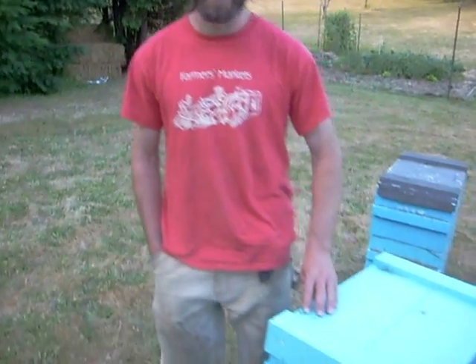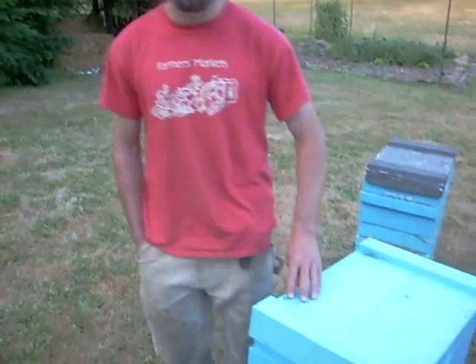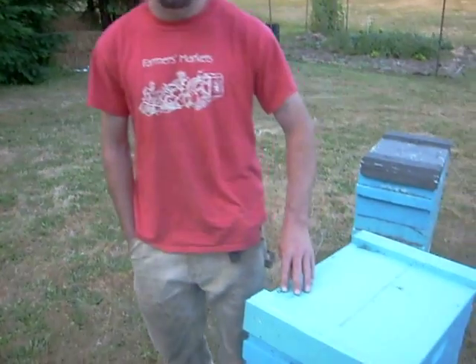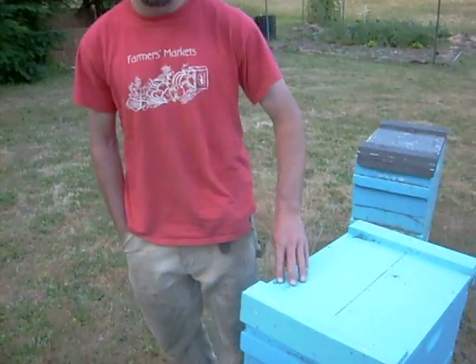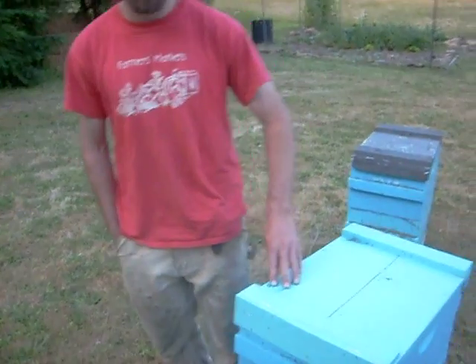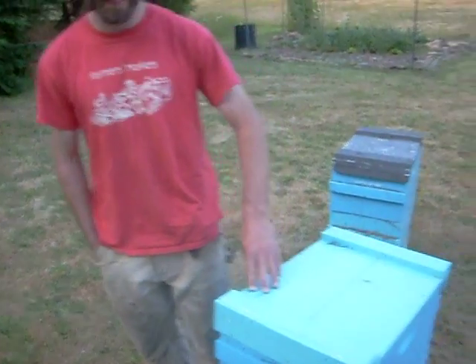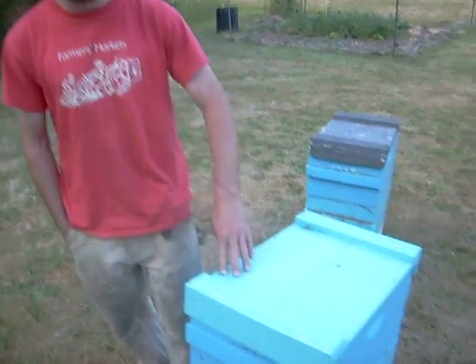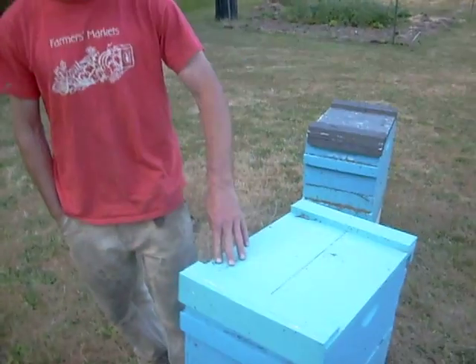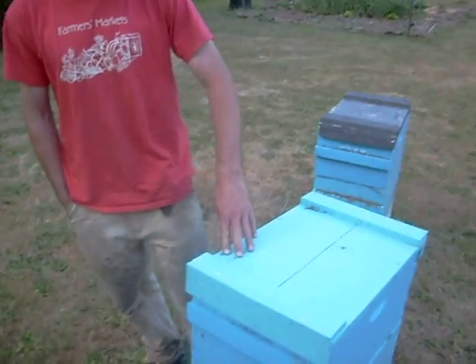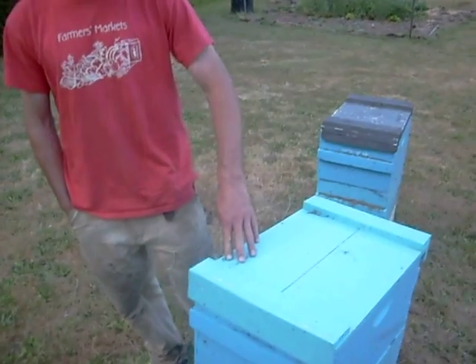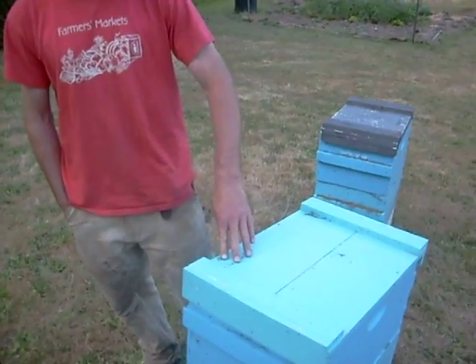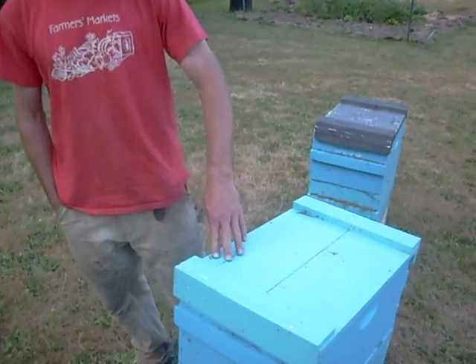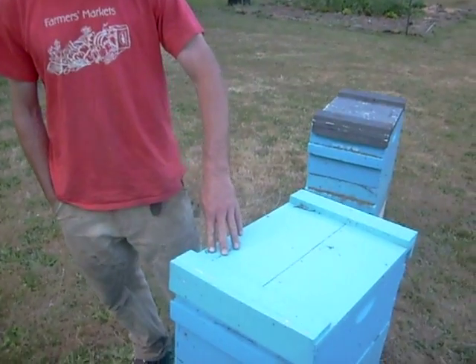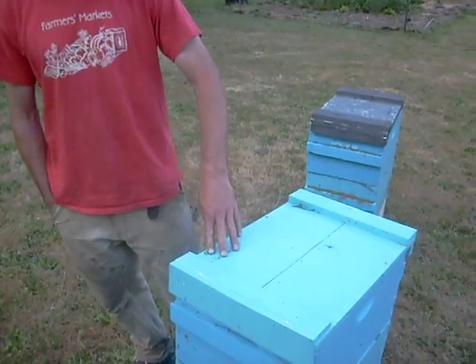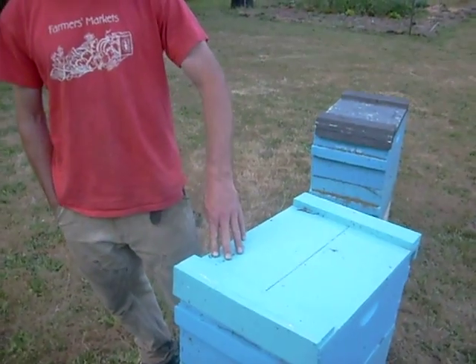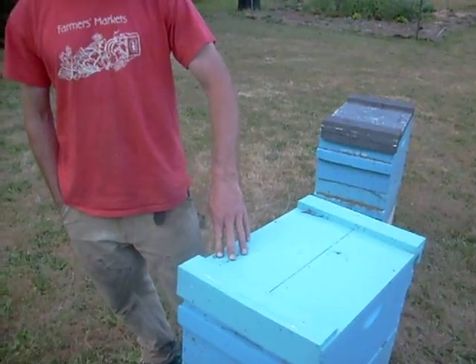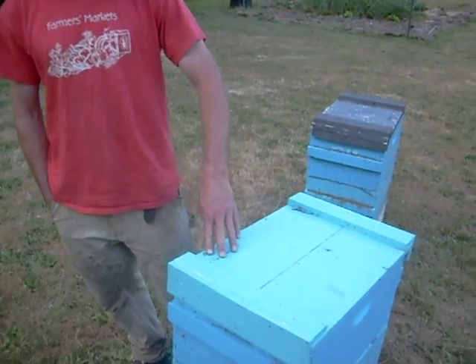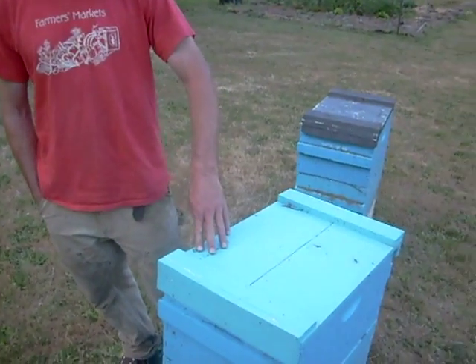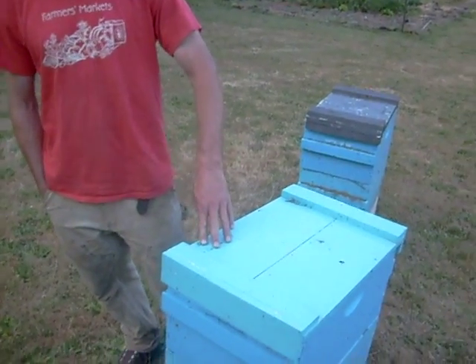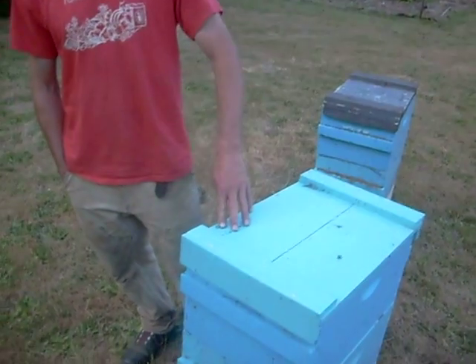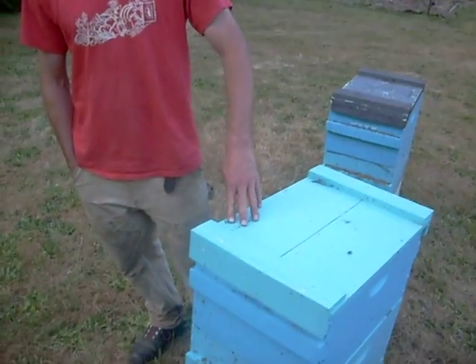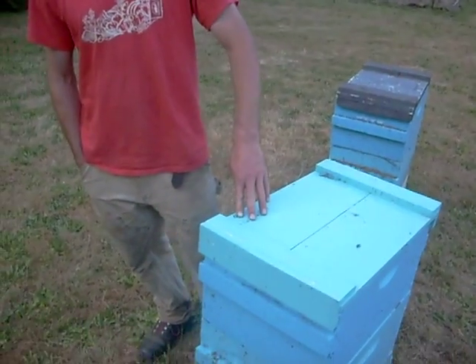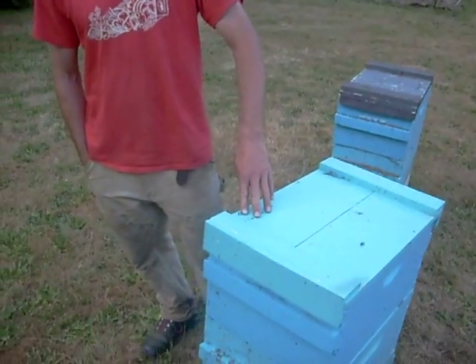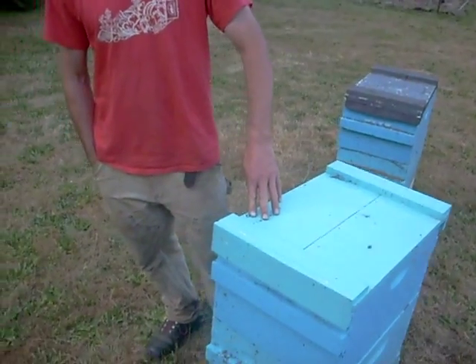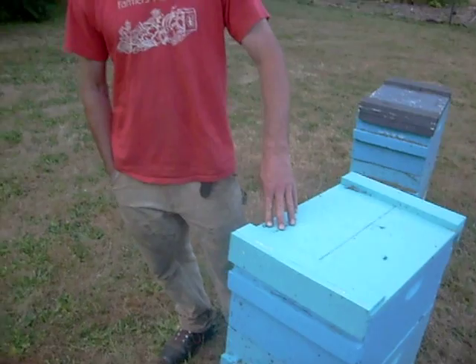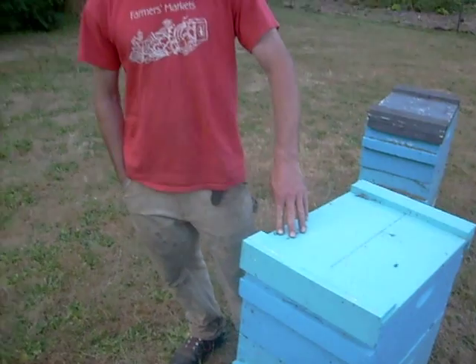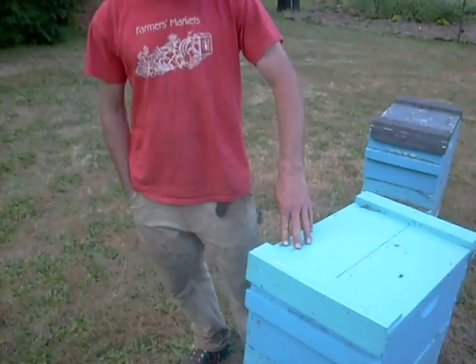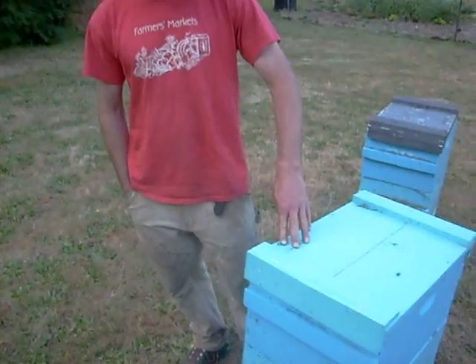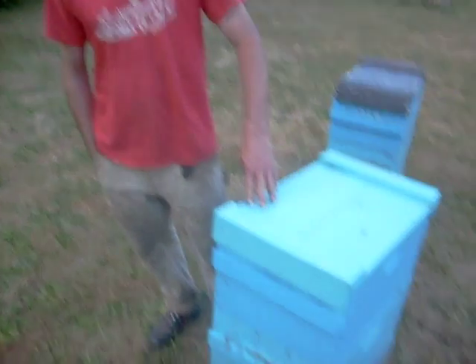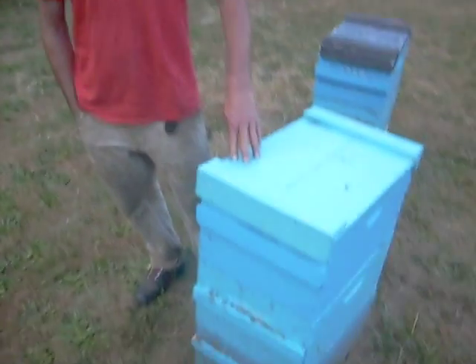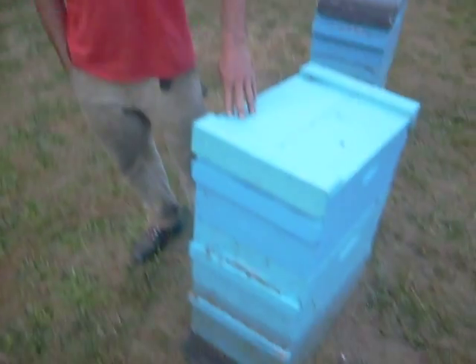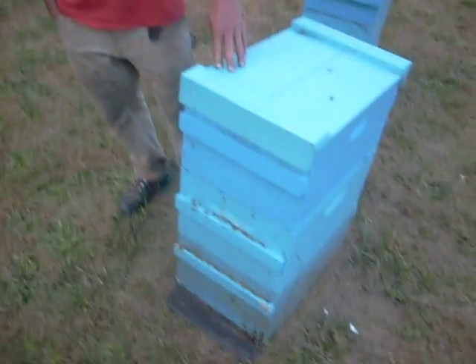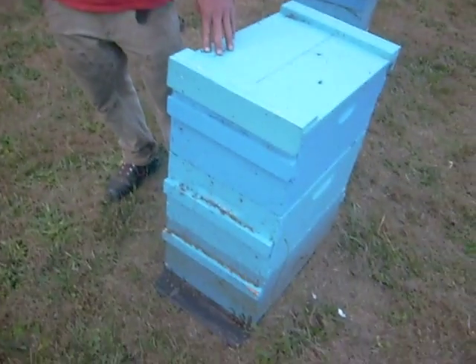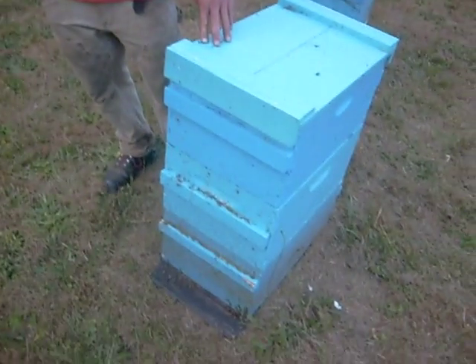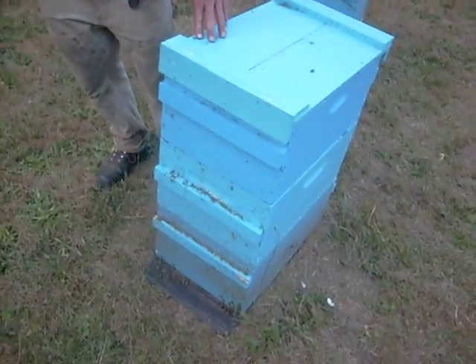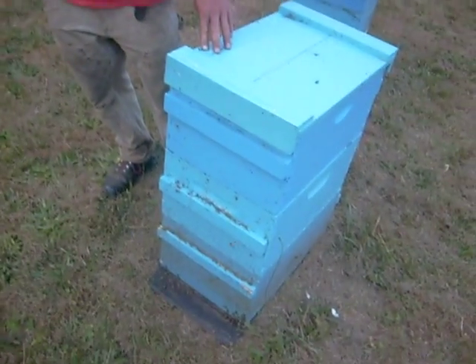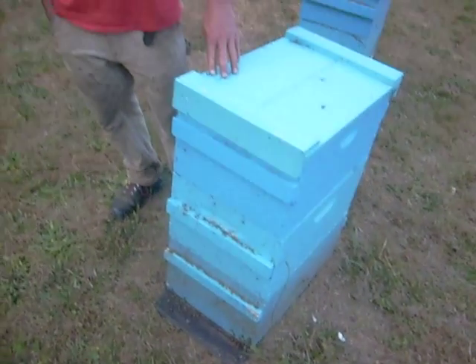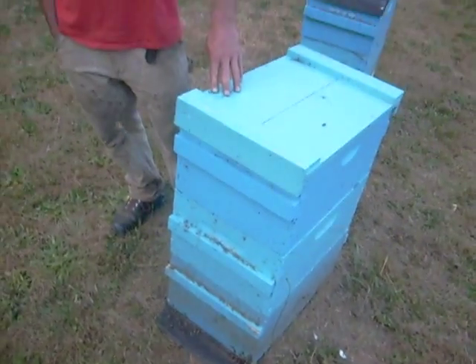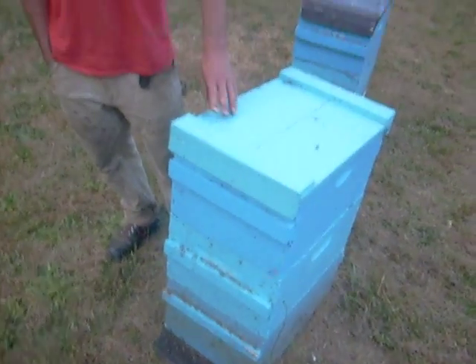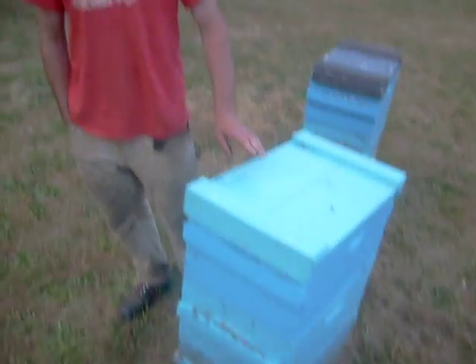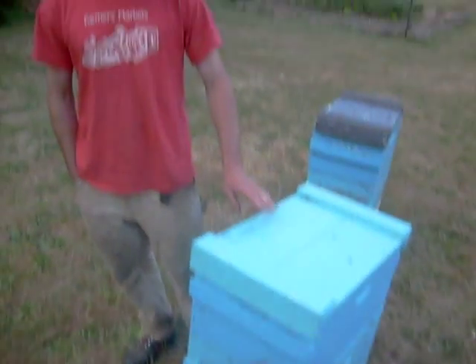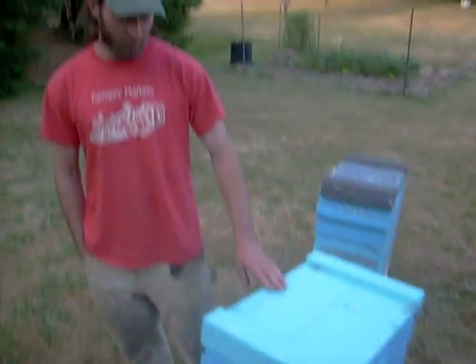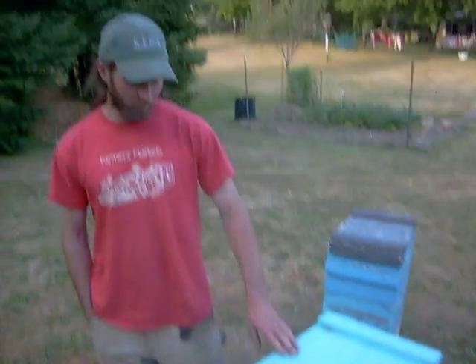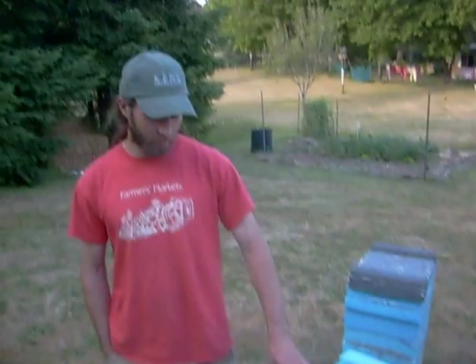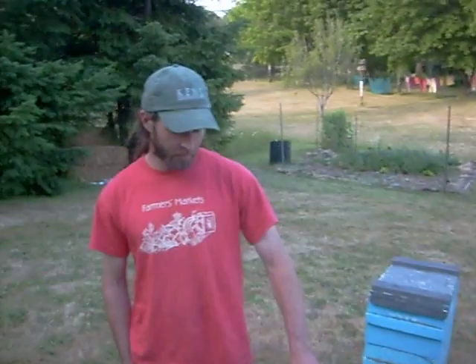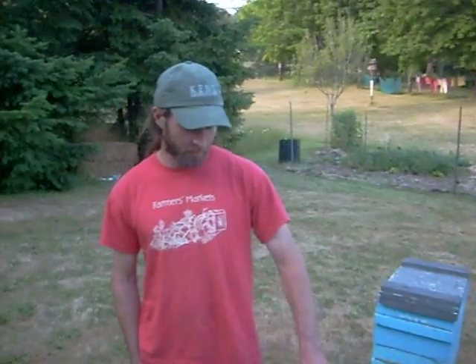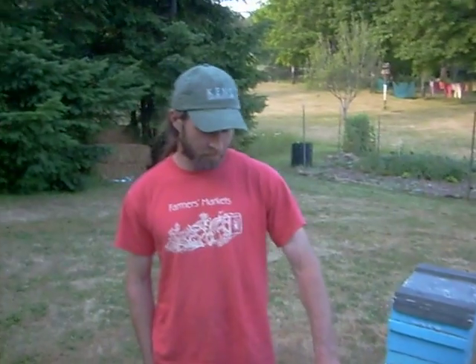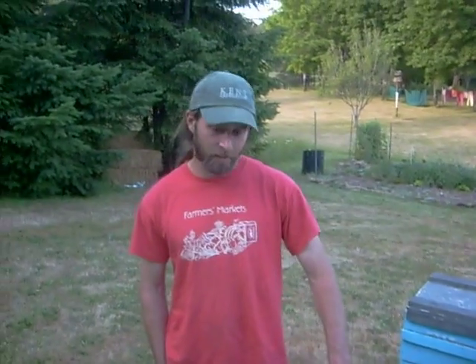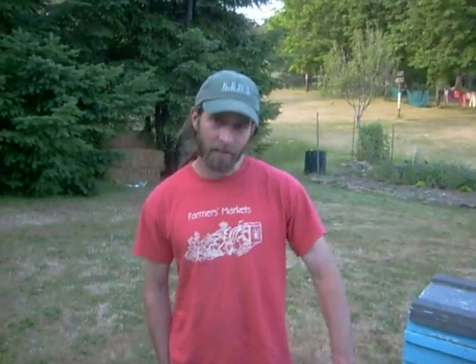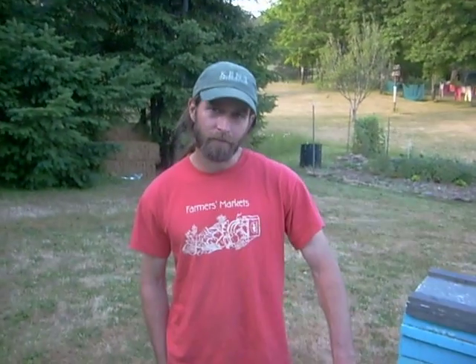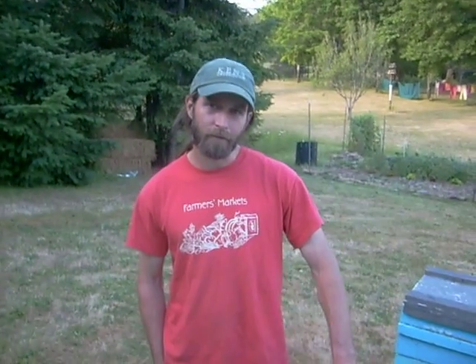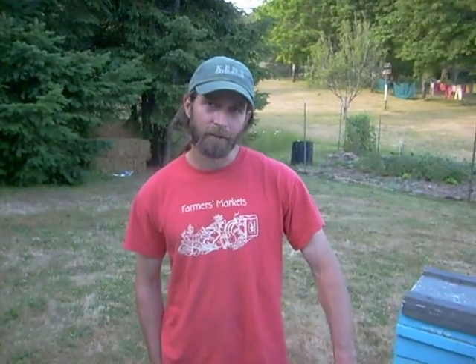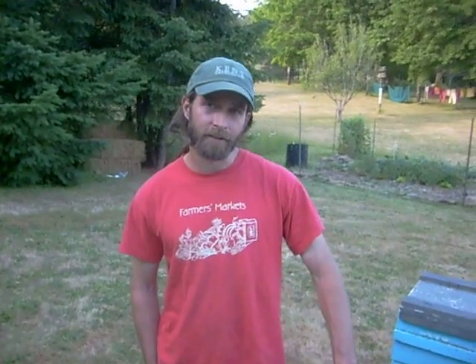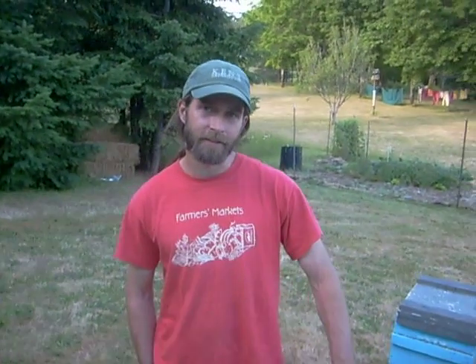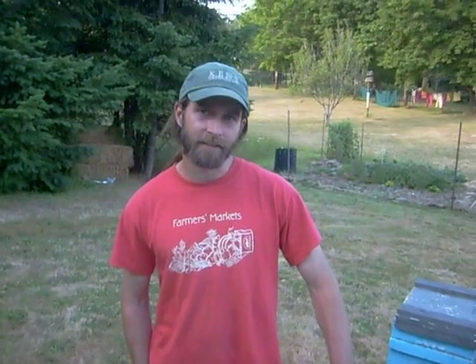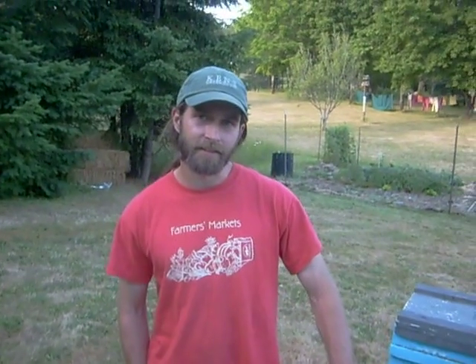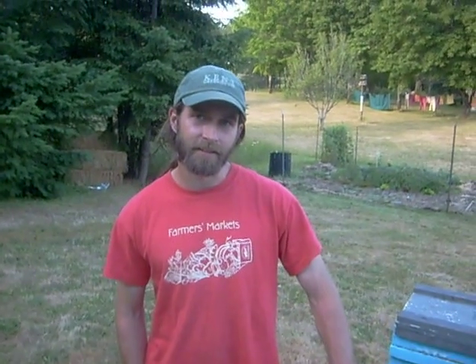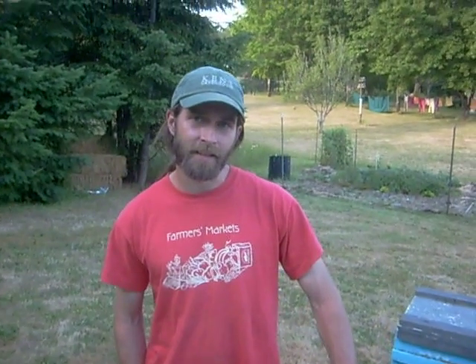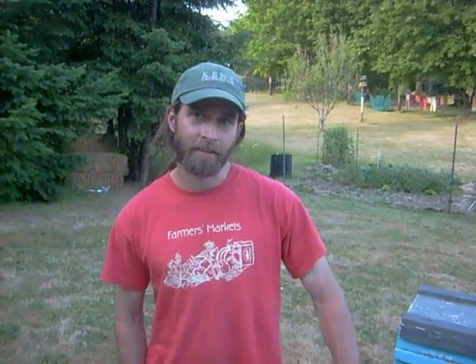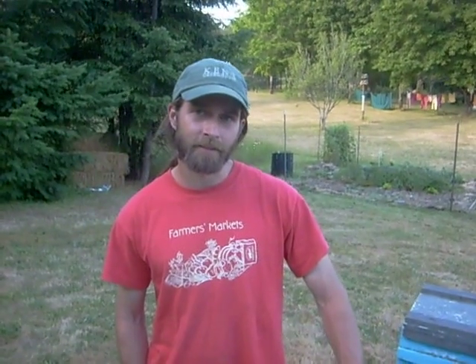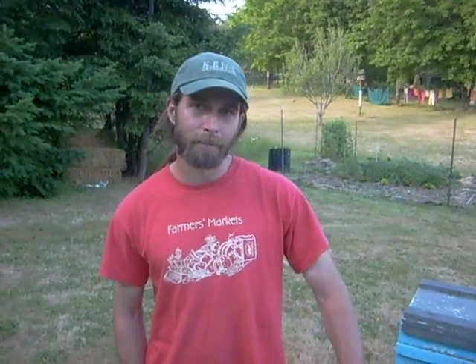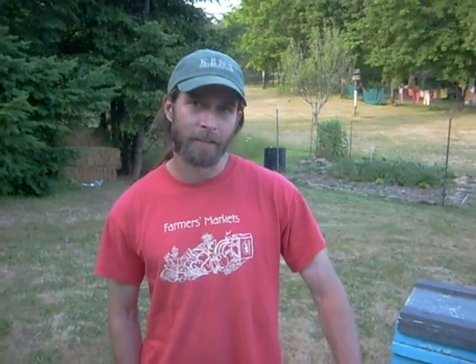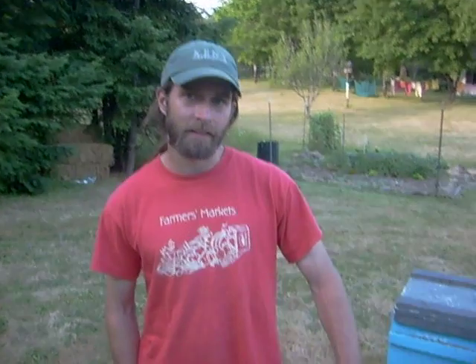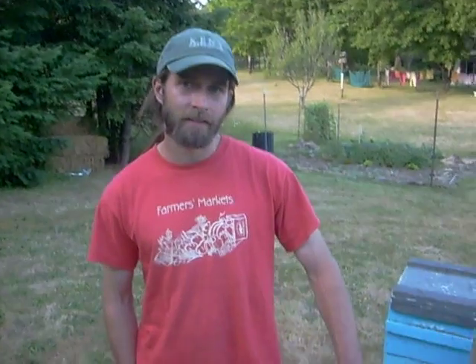I can hear this thing just buzzing. How many bees are in that whole thing? A hive like this would have 40 to 60,000 bees.